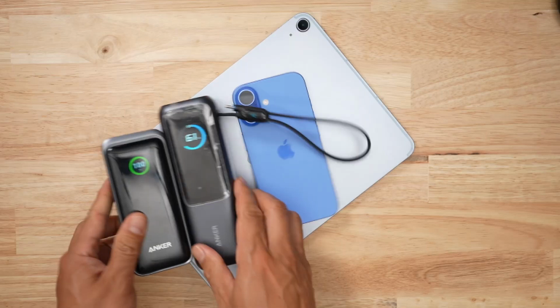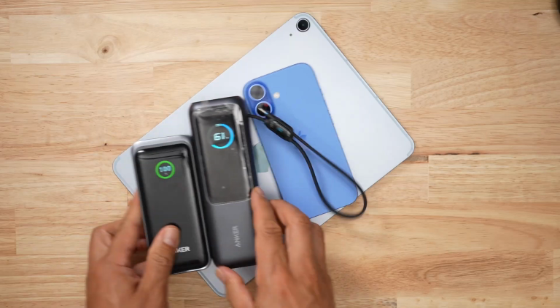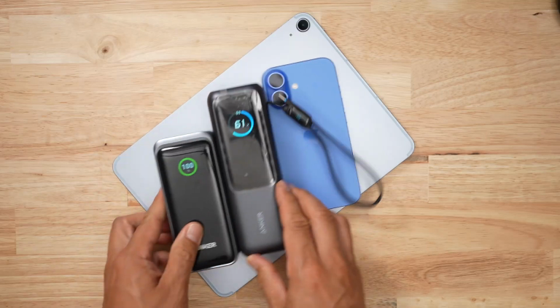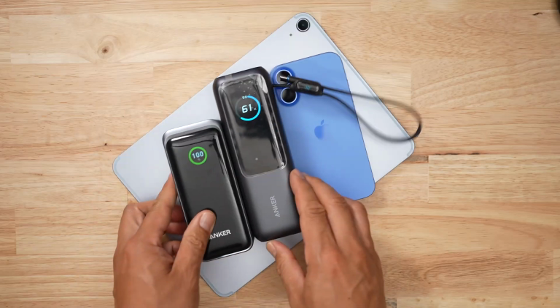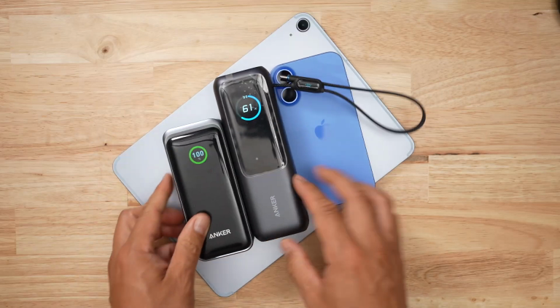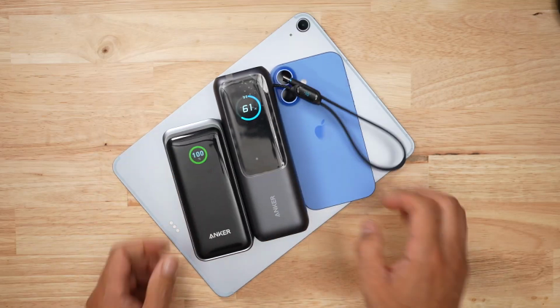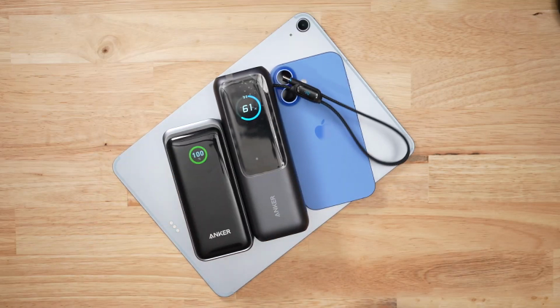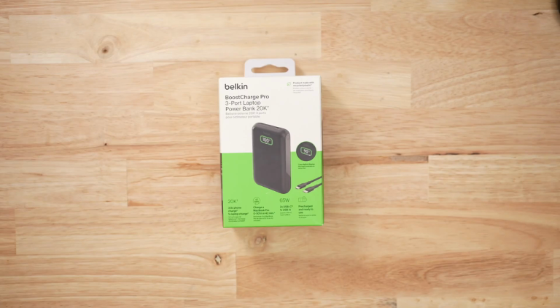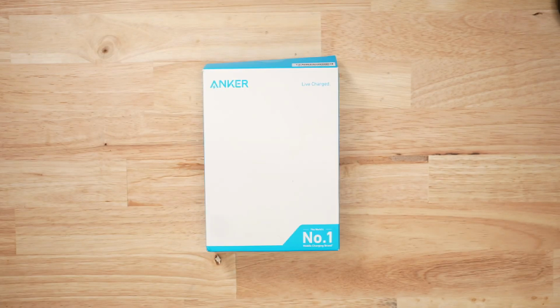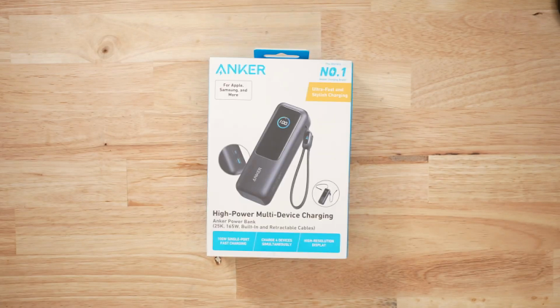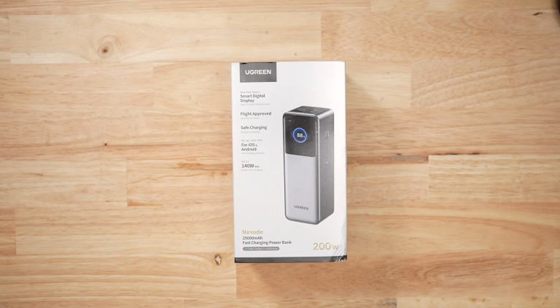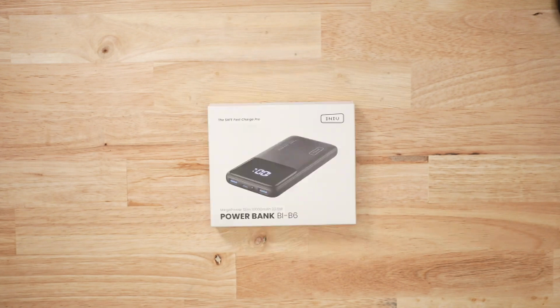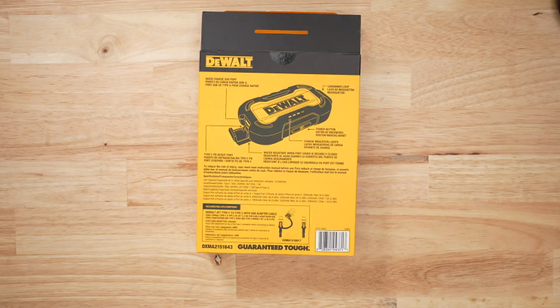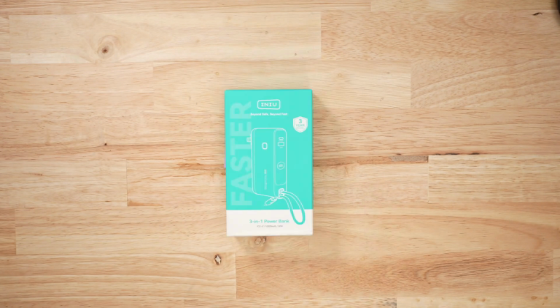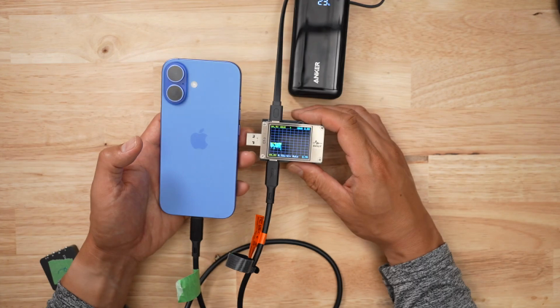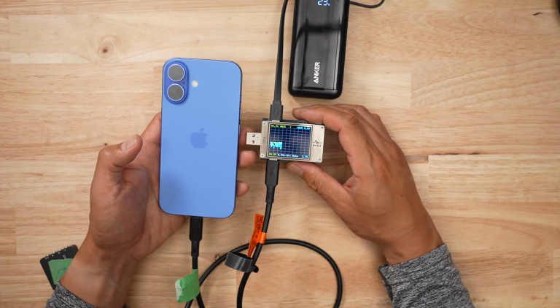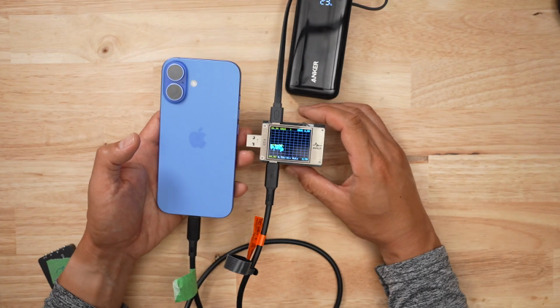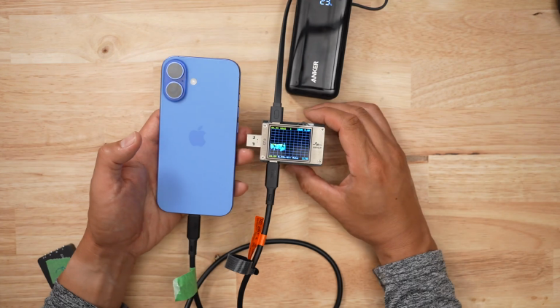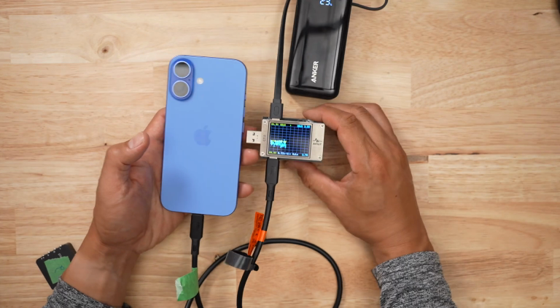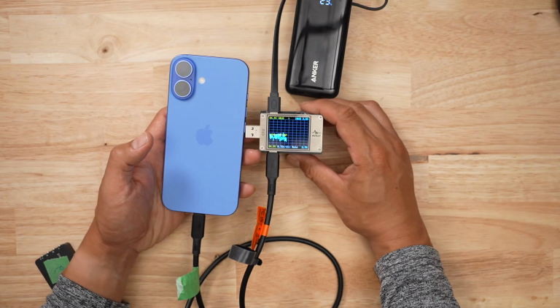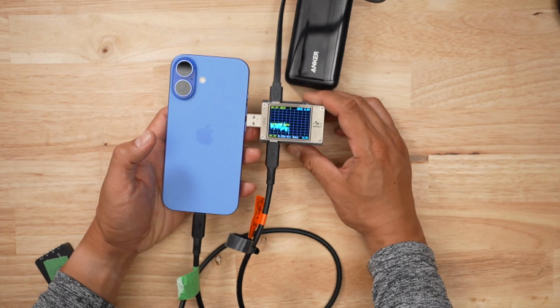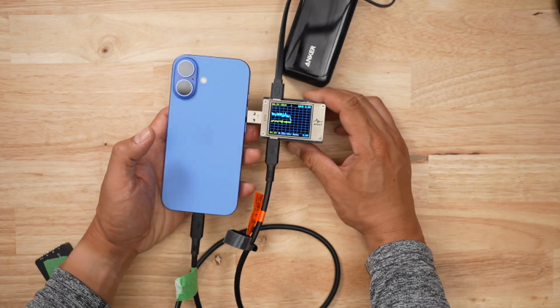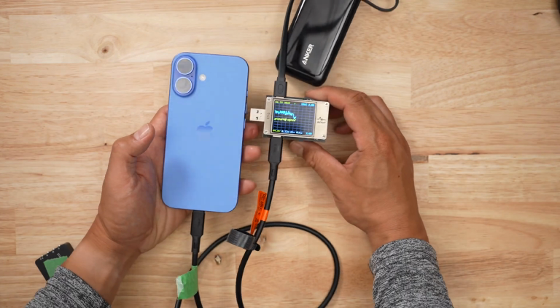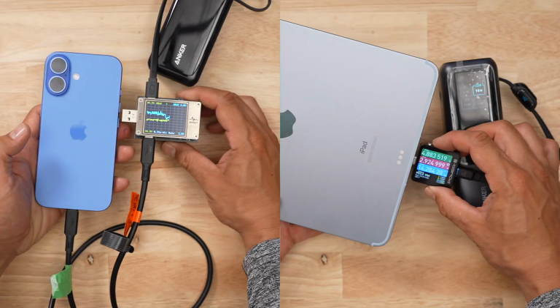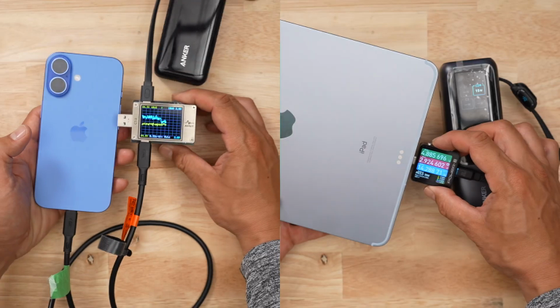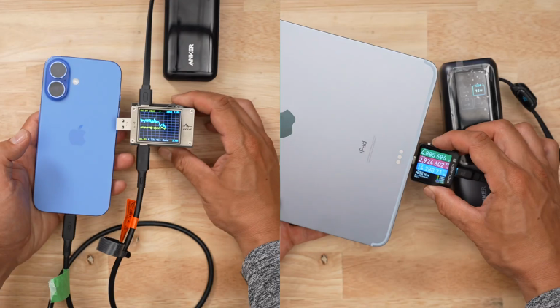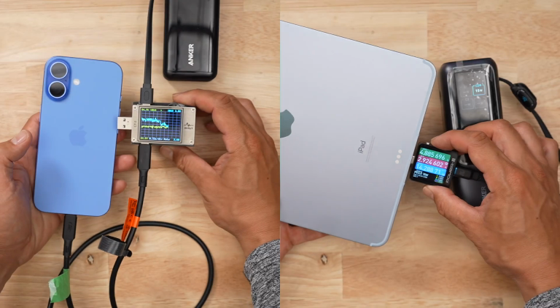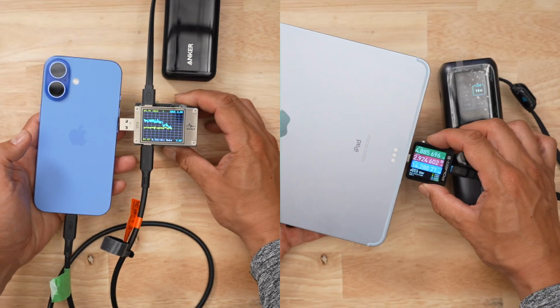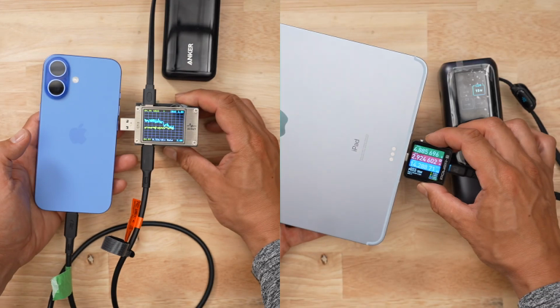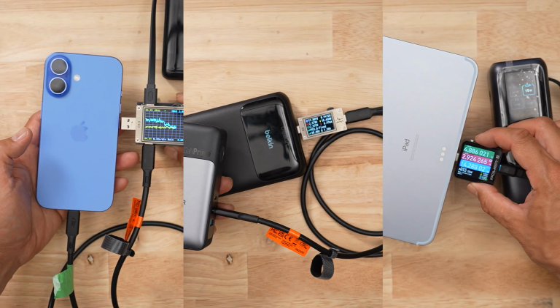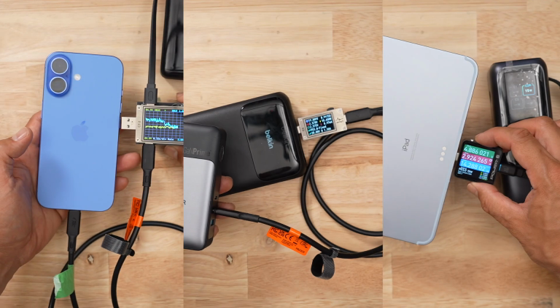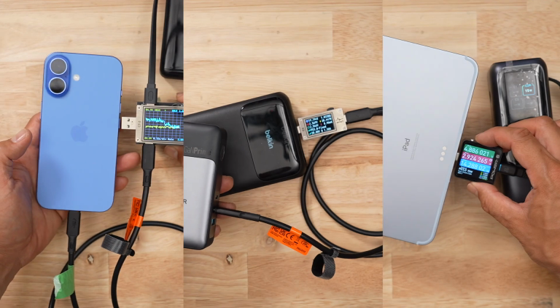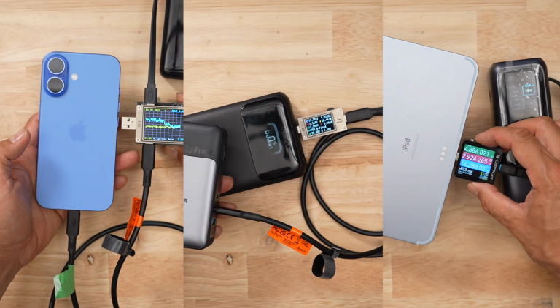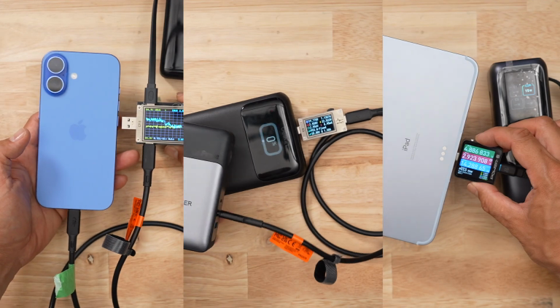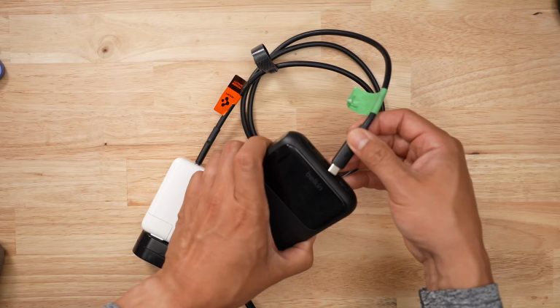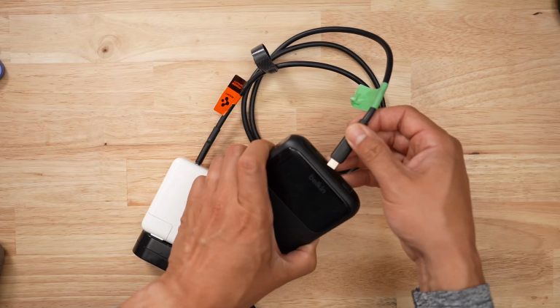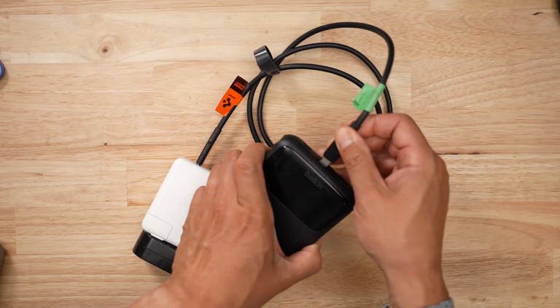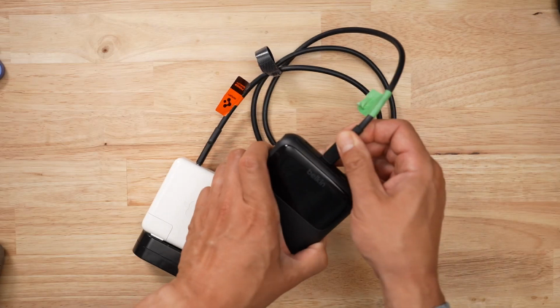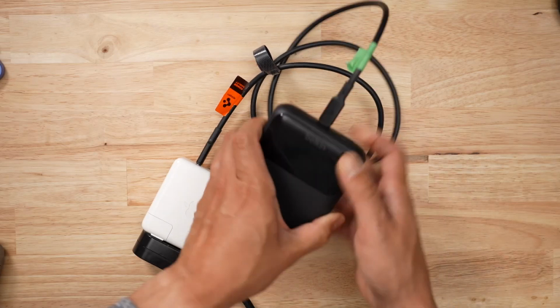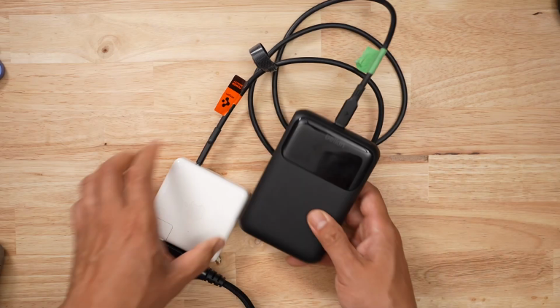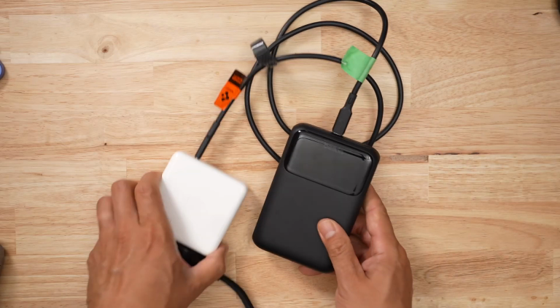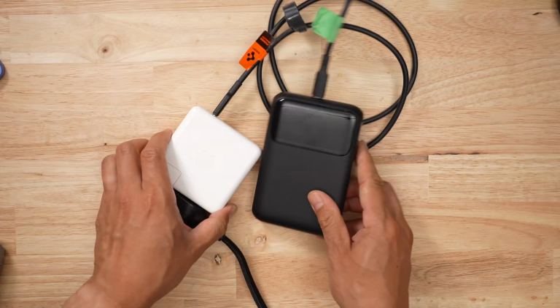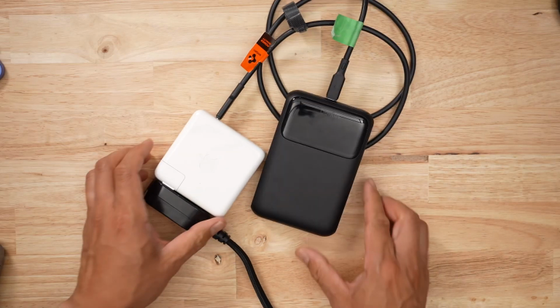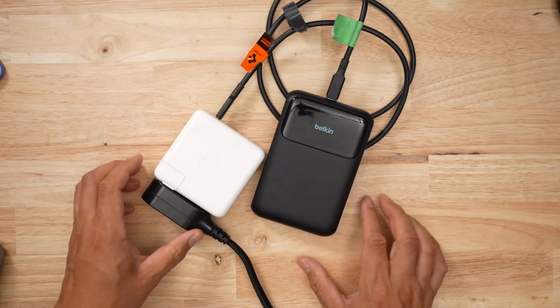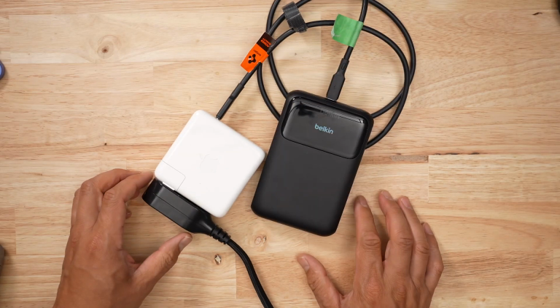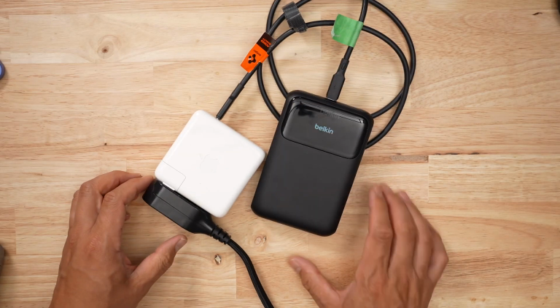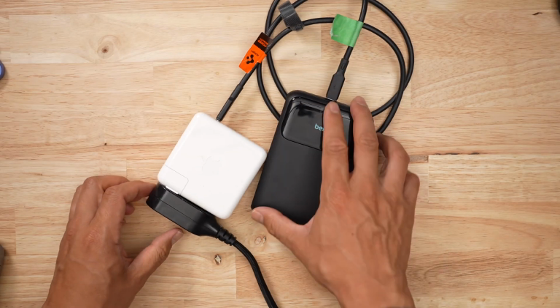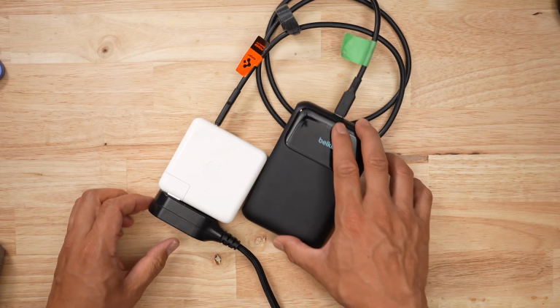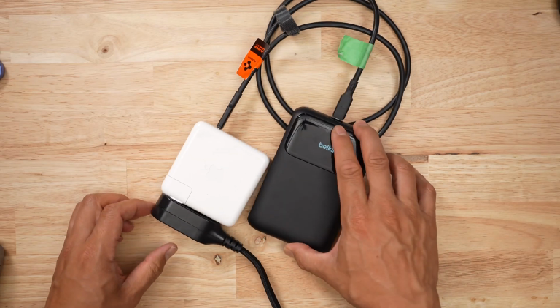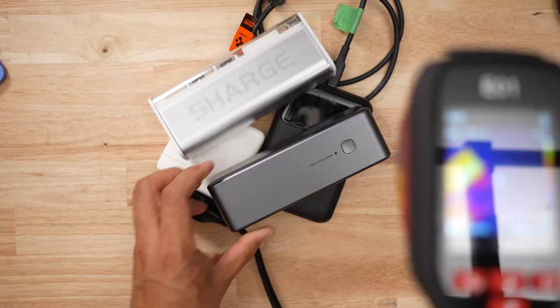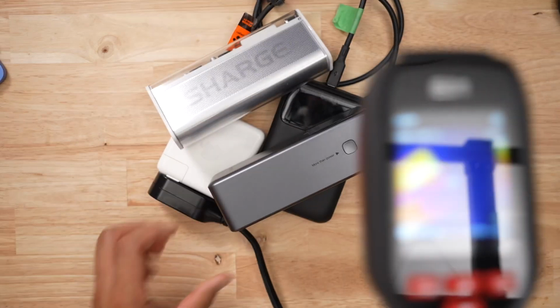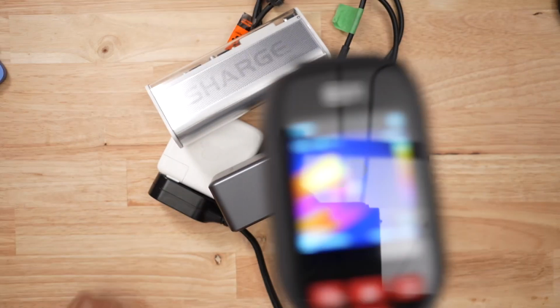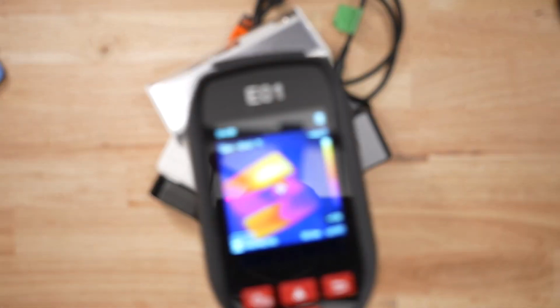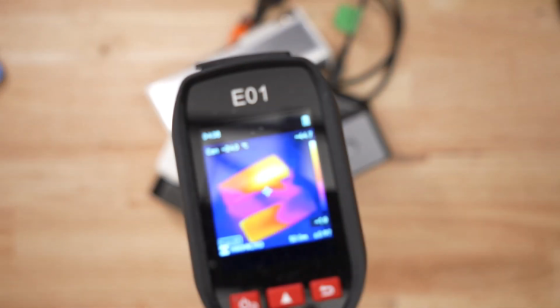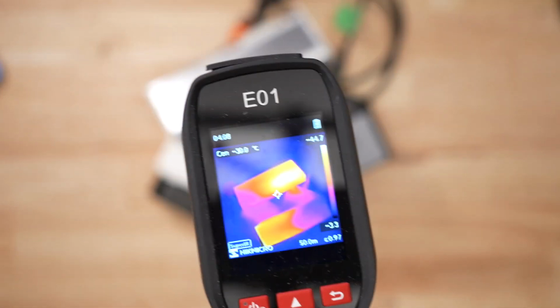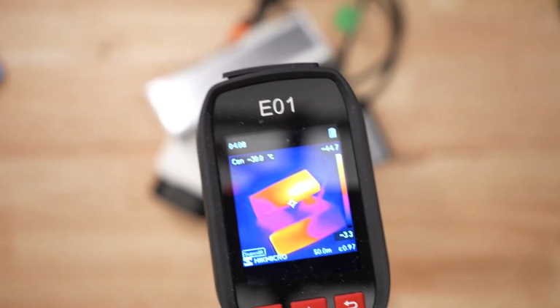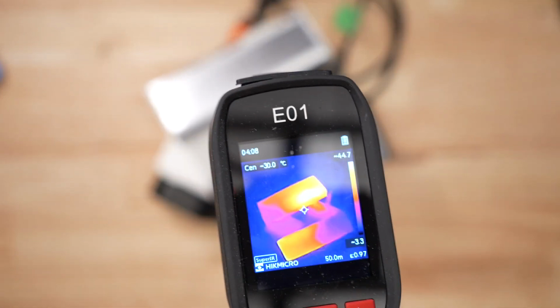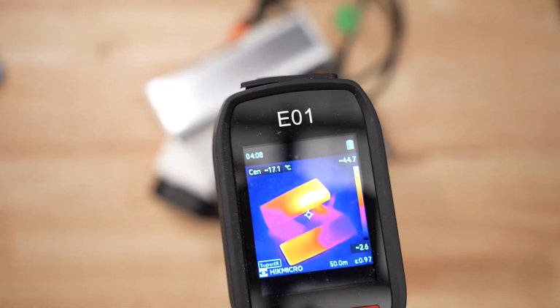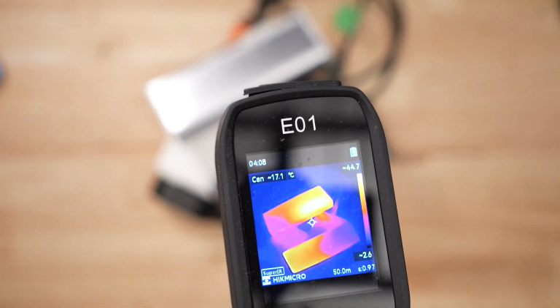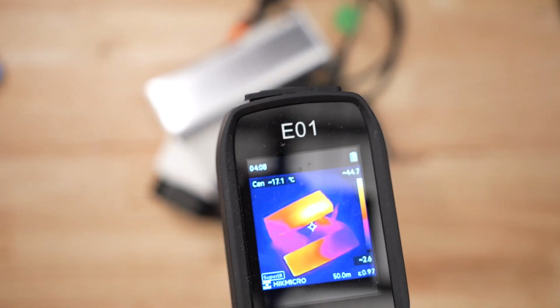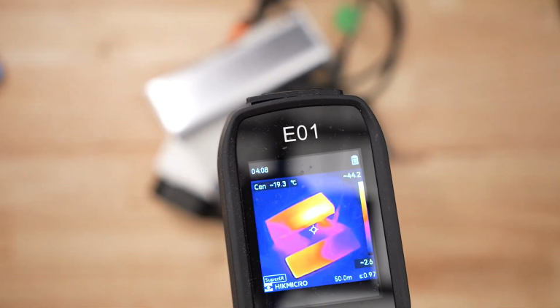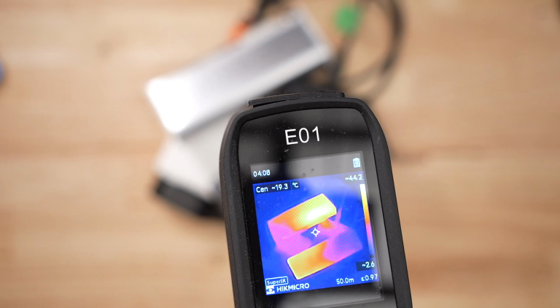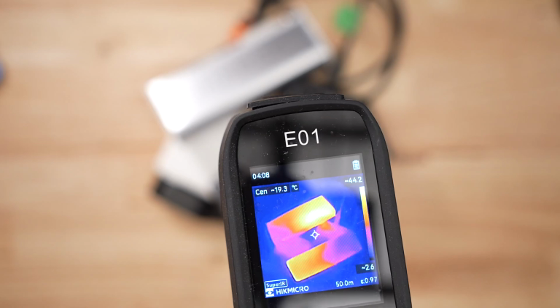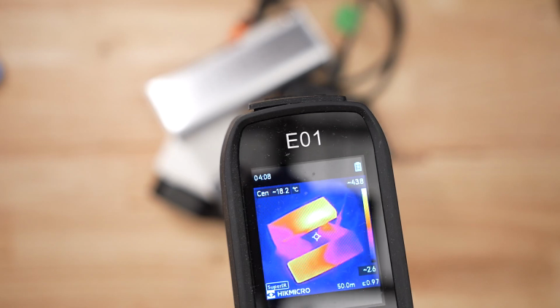When it comes to battery banks, I buy a ton of them, then I bully them by draining them at every speed imaginable, and then I recharge them like a maniac and hope that nothing burns up in the process.